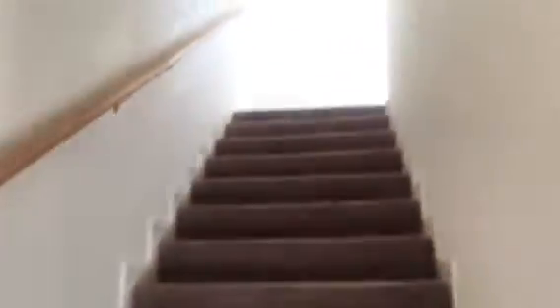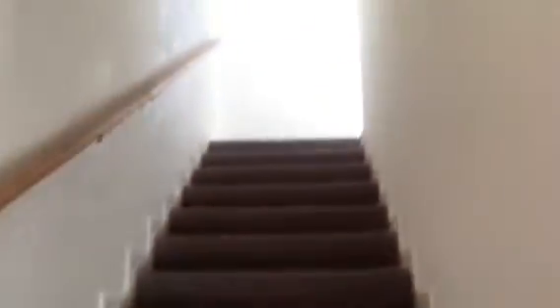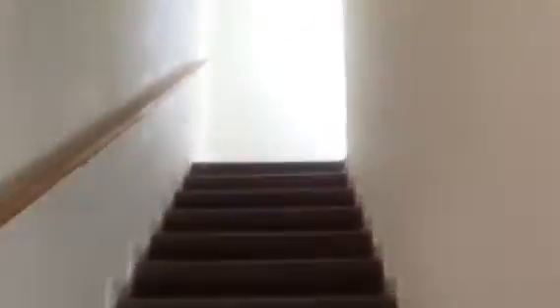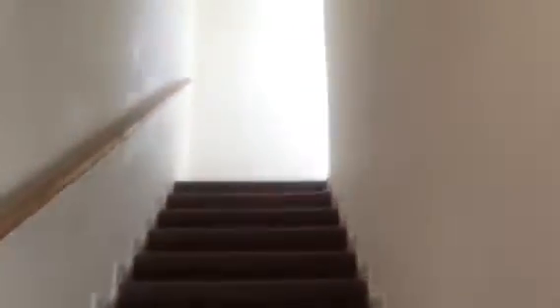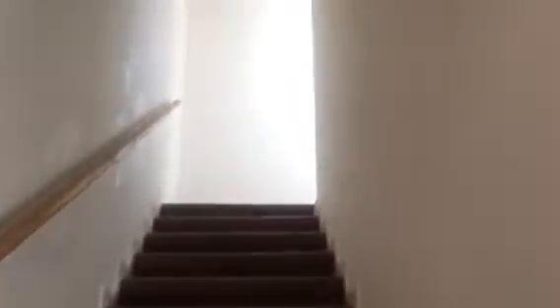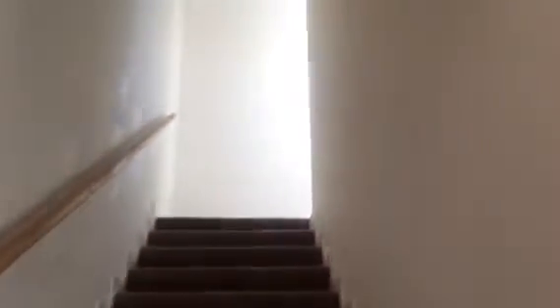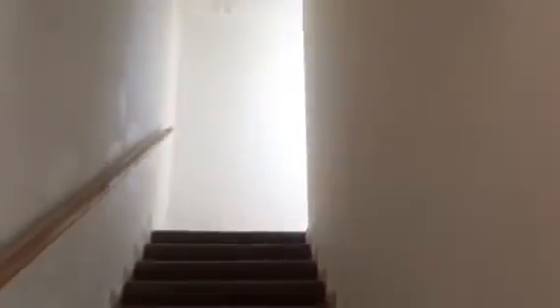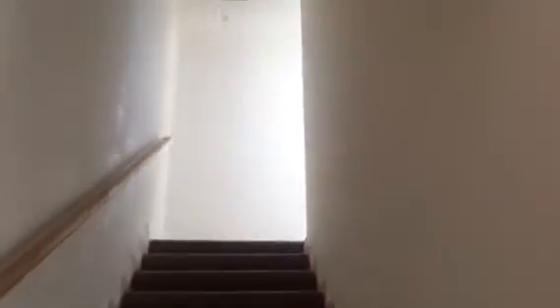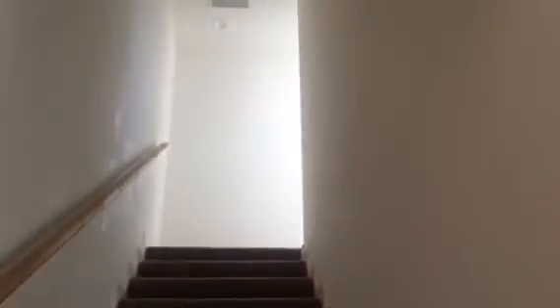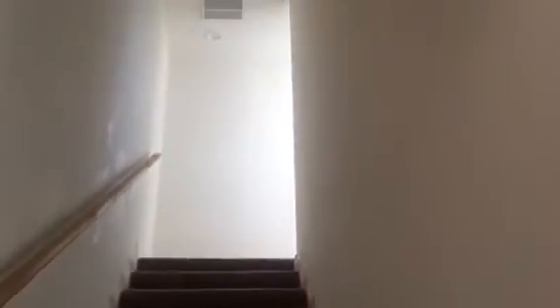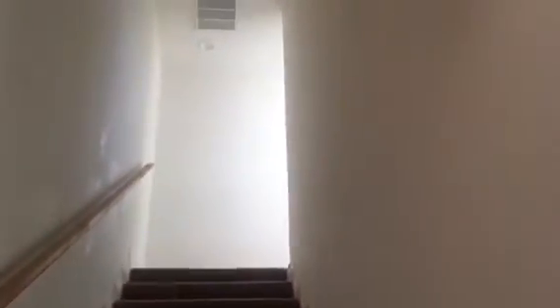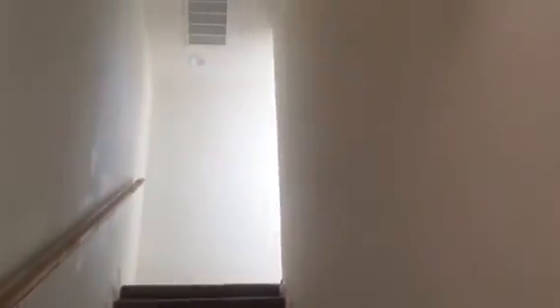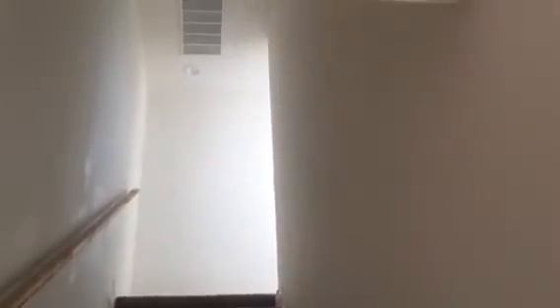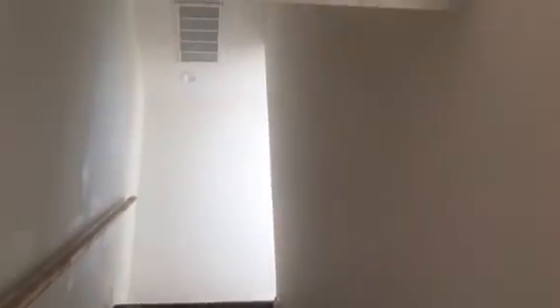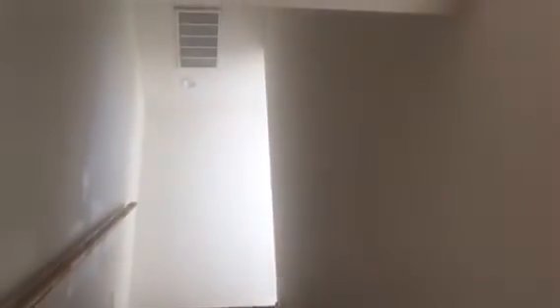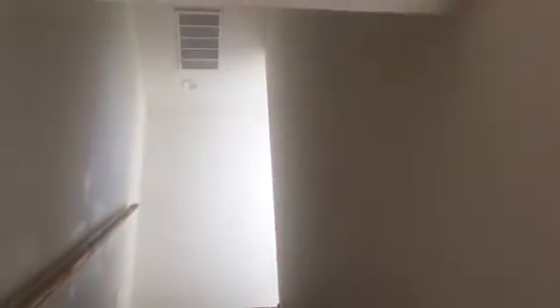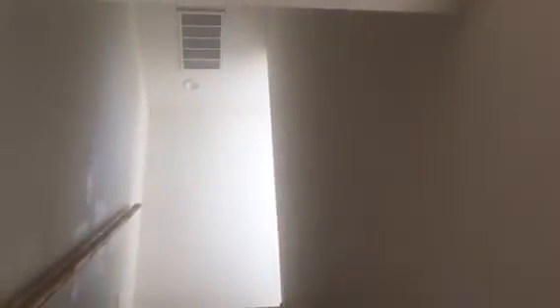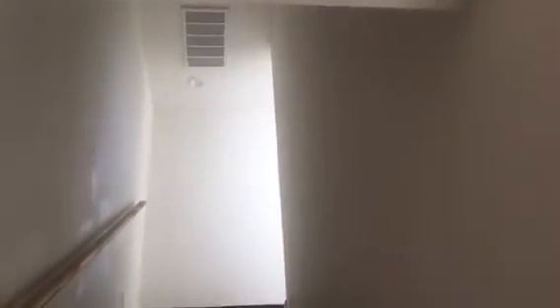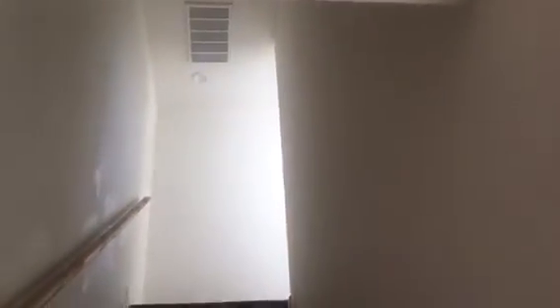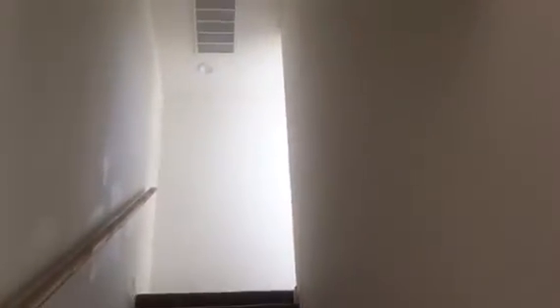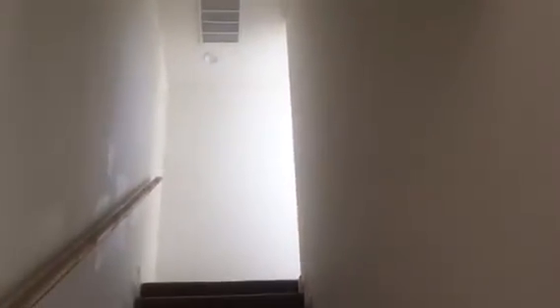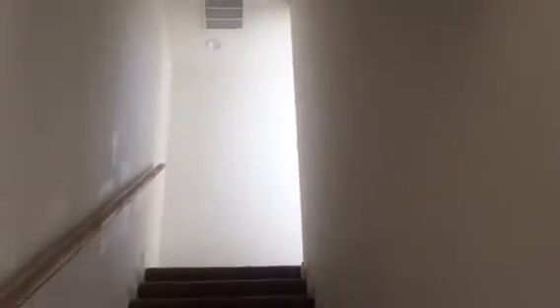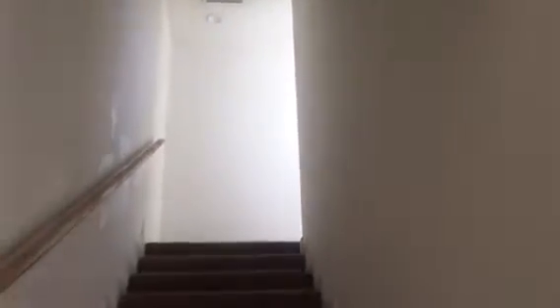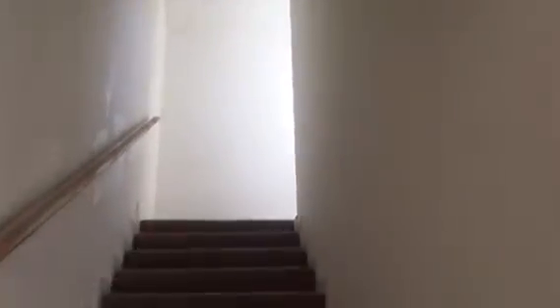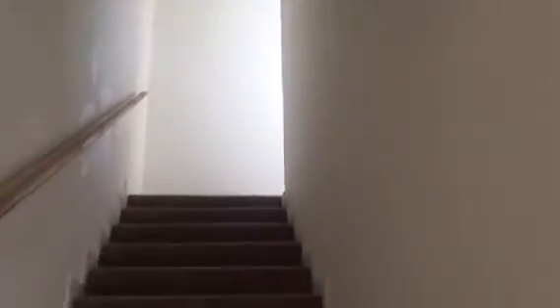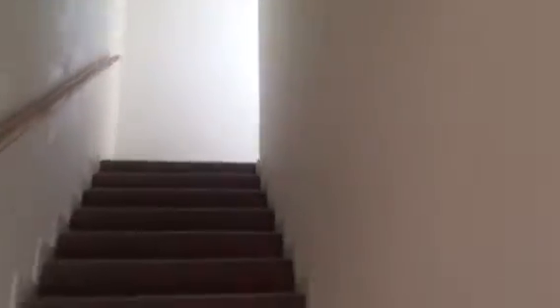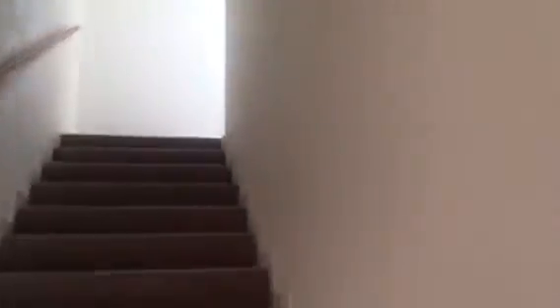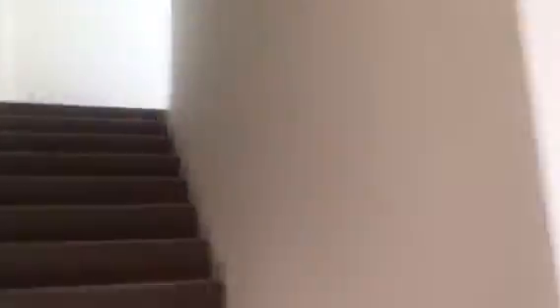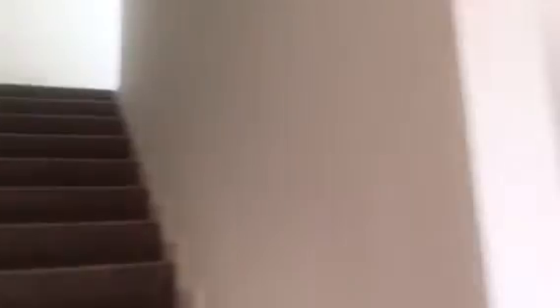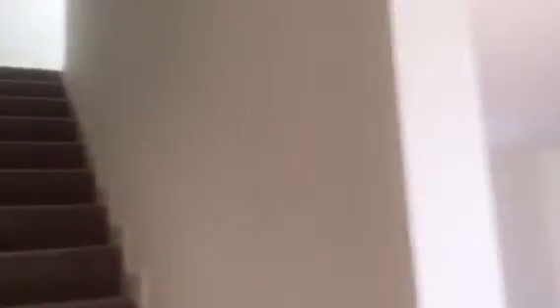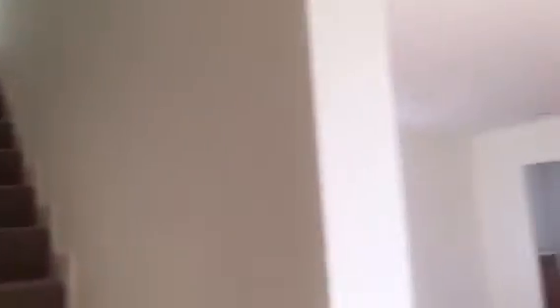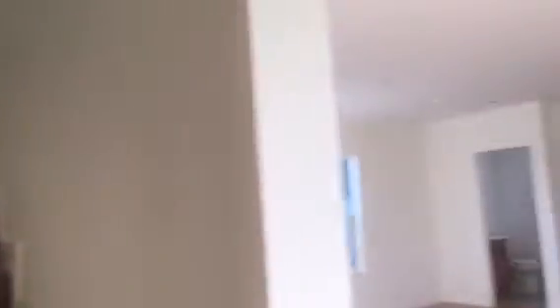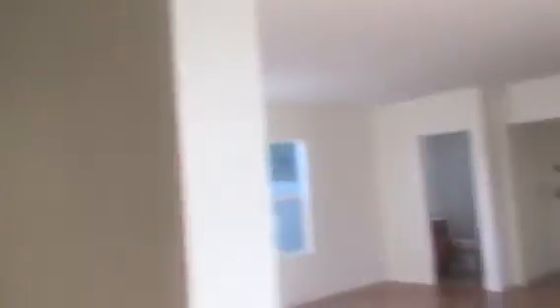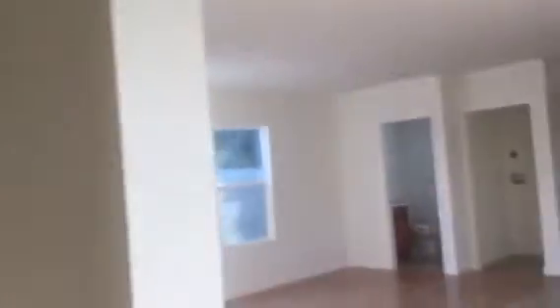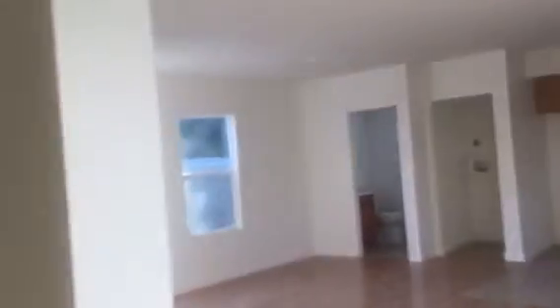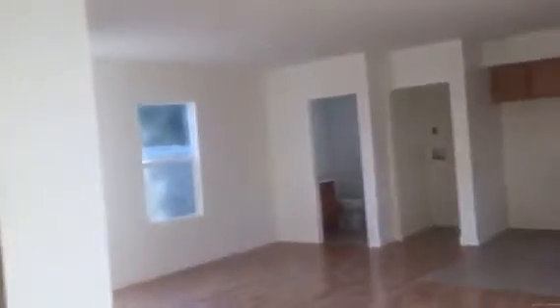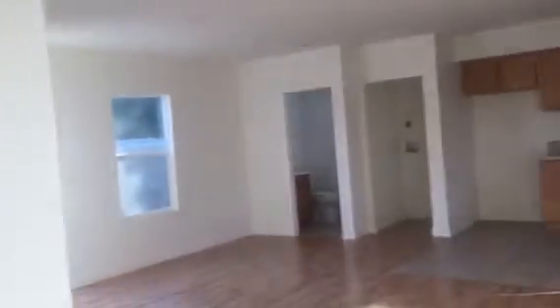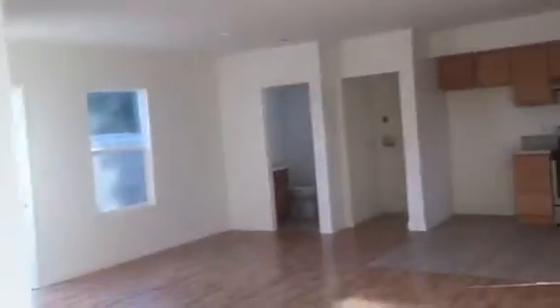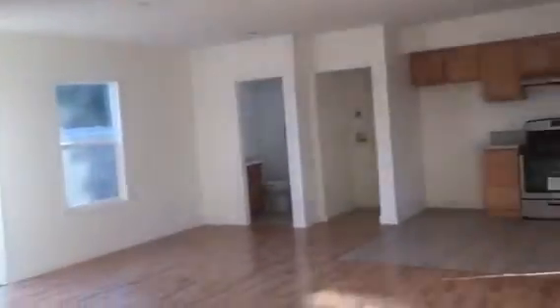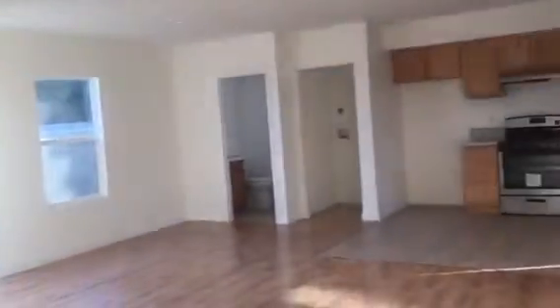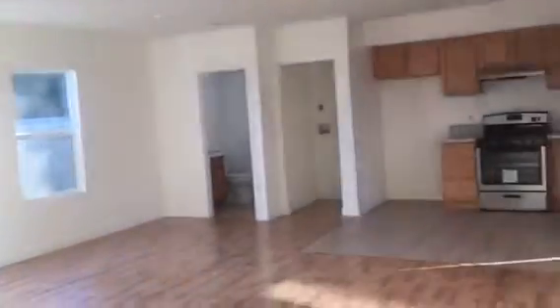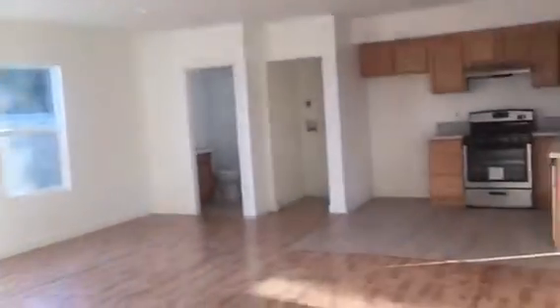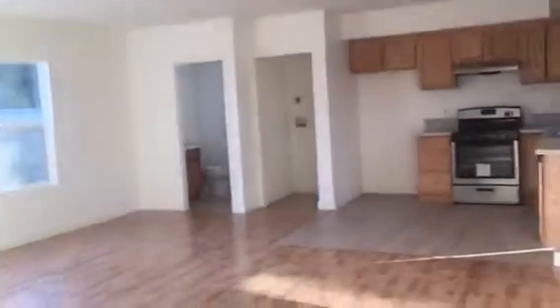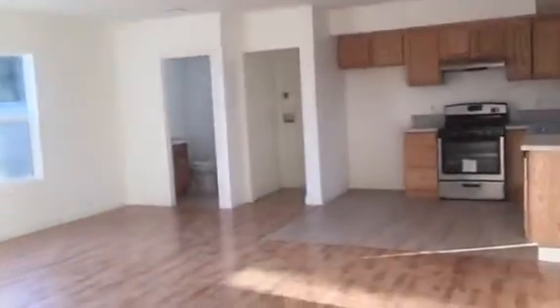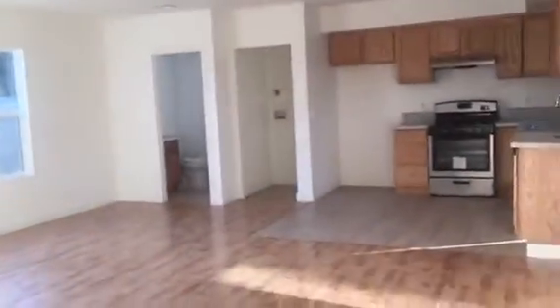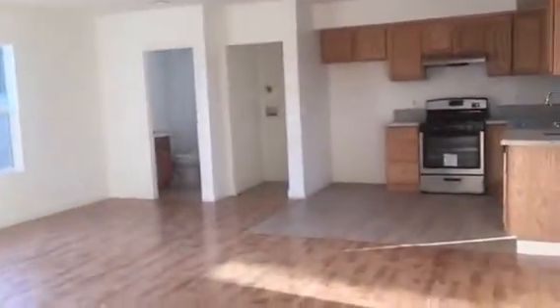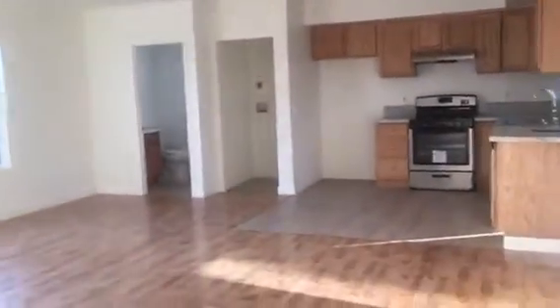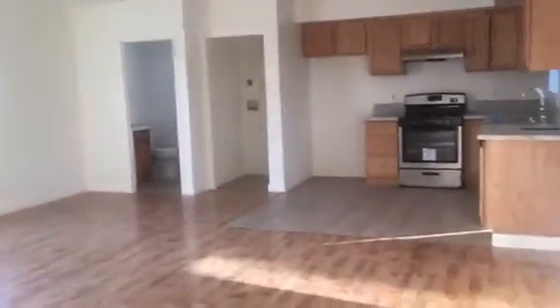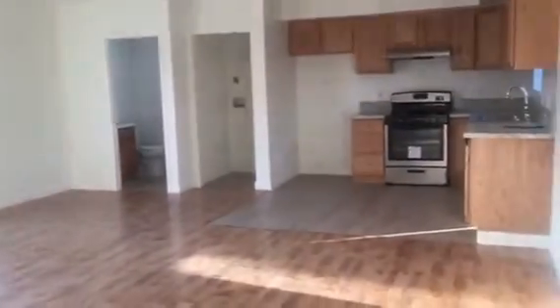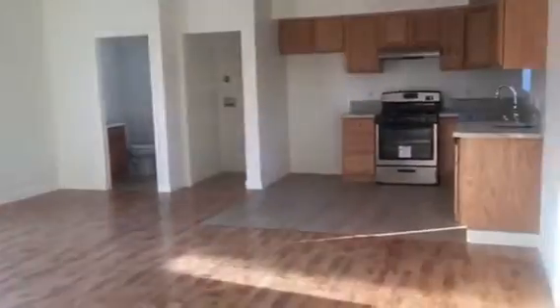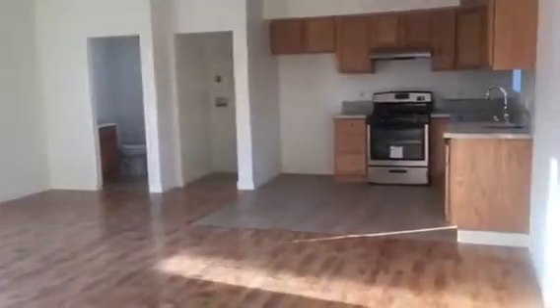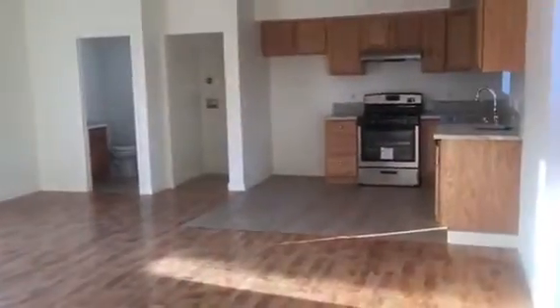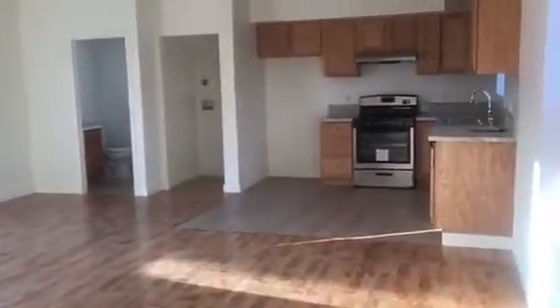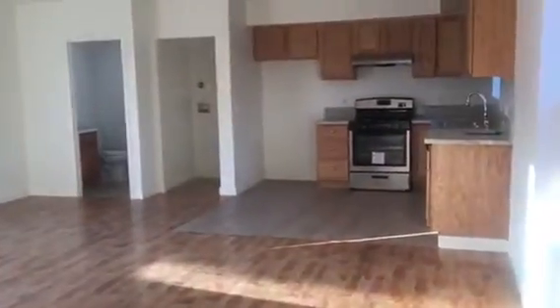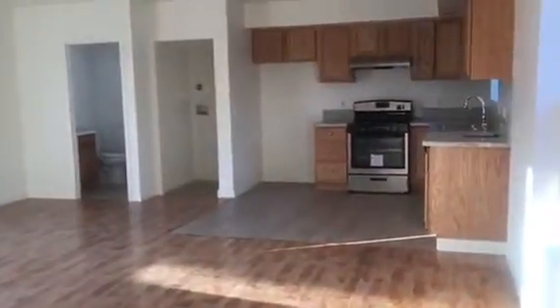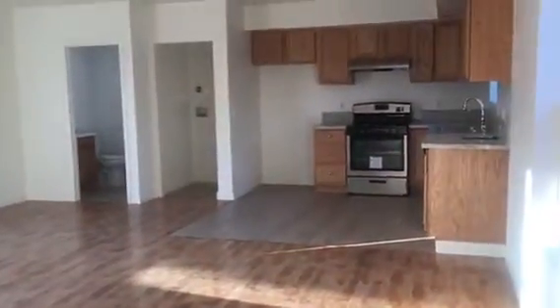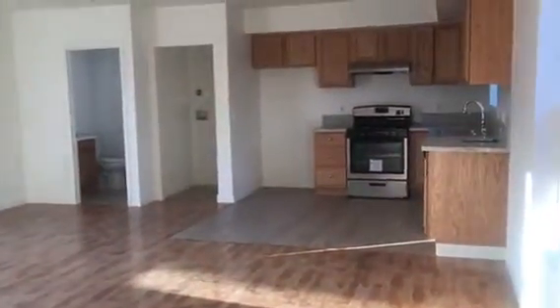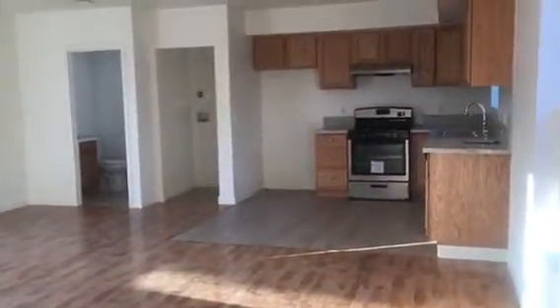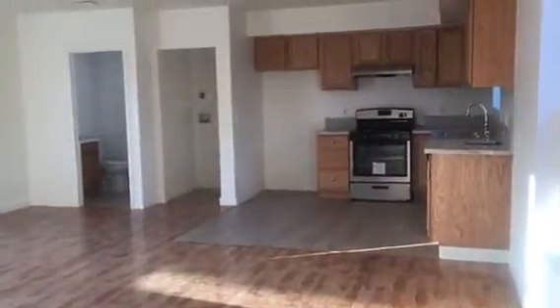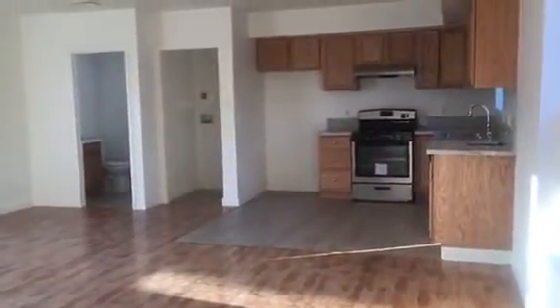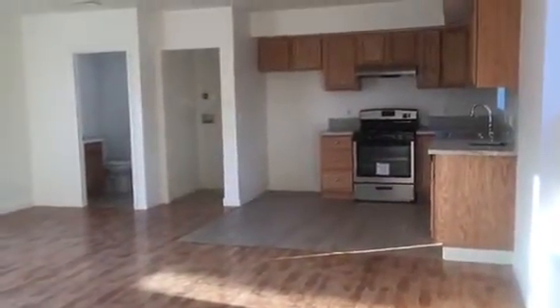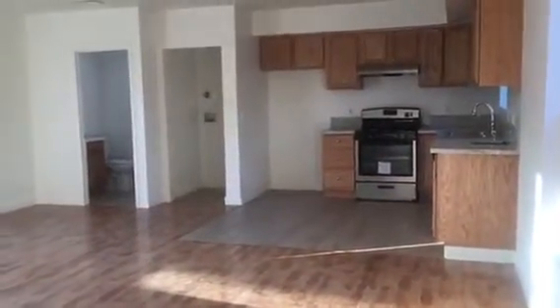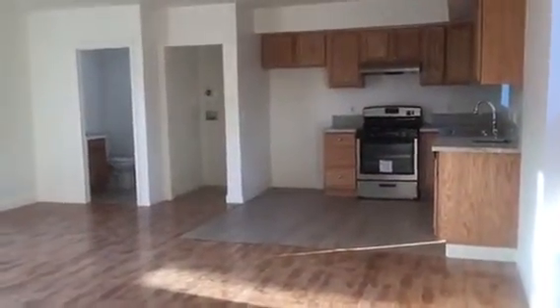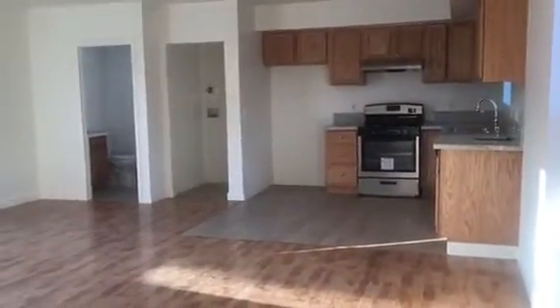The two bedrooms, additional bedrooms, are upstairs. Thank you for subscribing to my video blog. Gracias por suscribir a mi video blog.